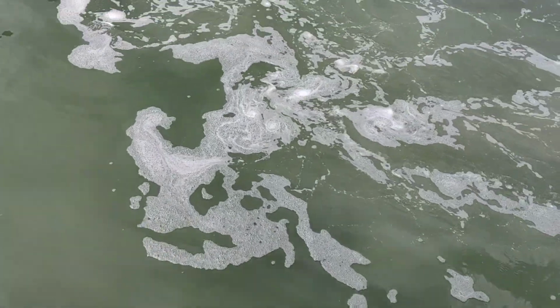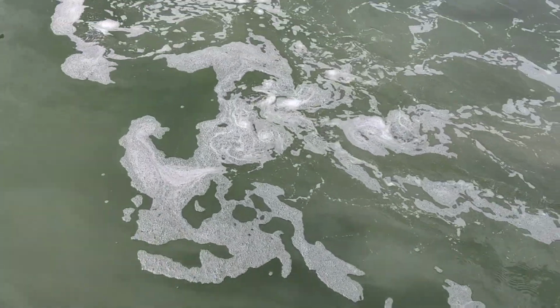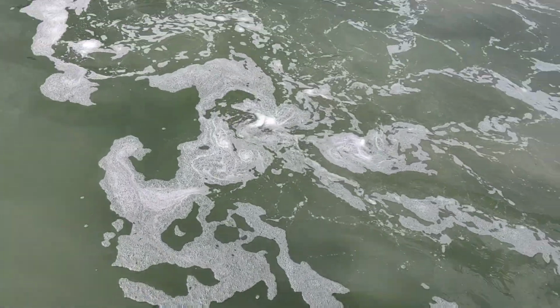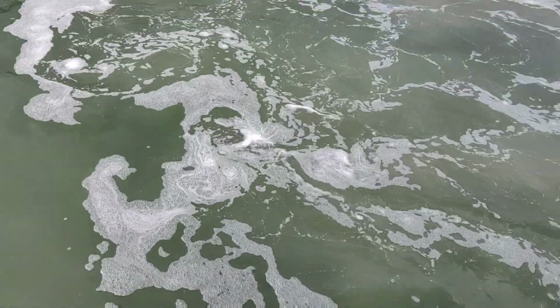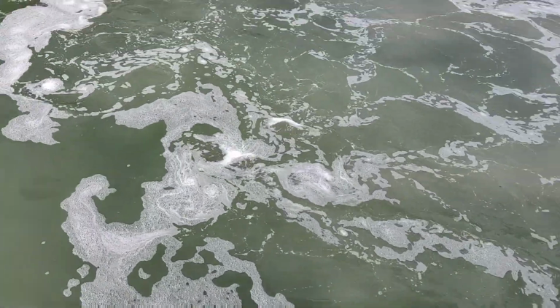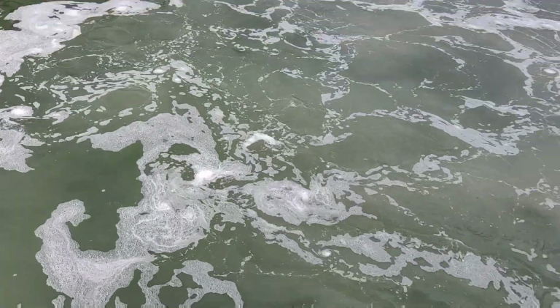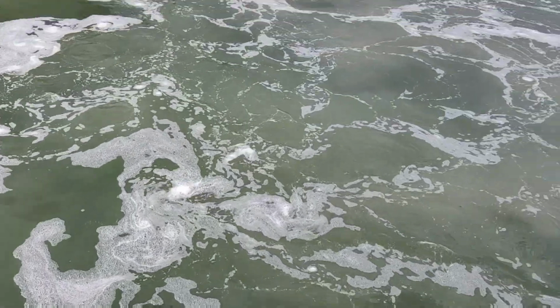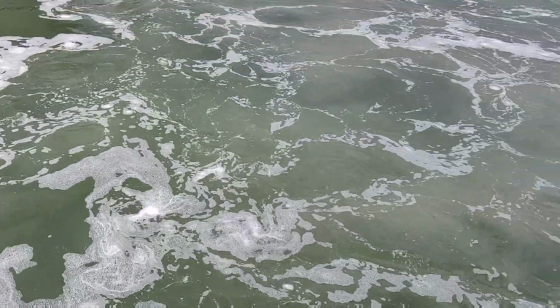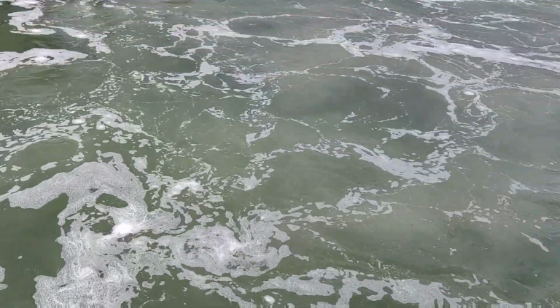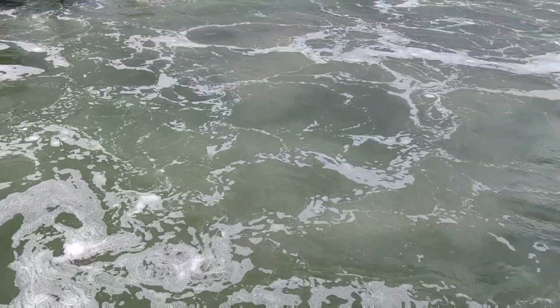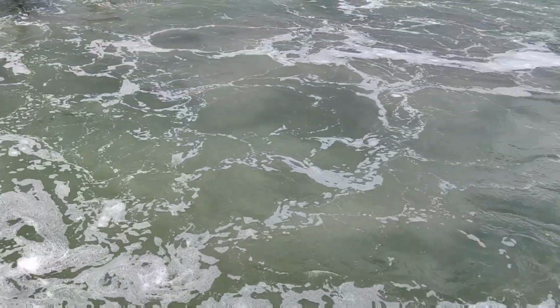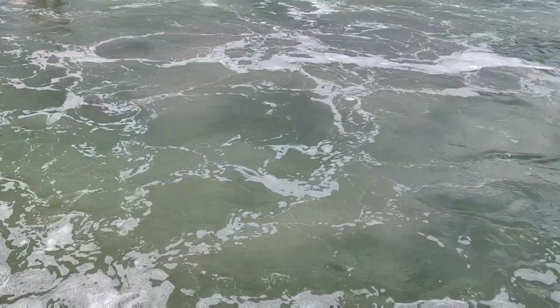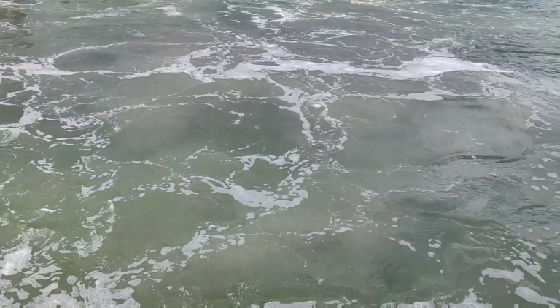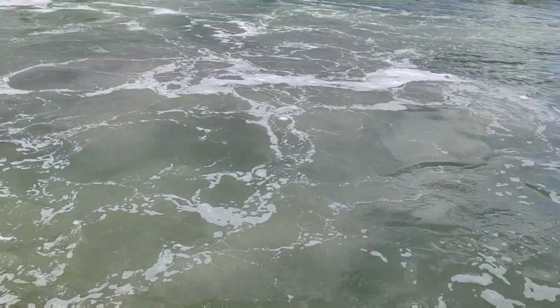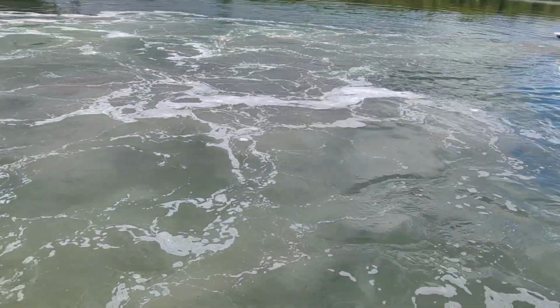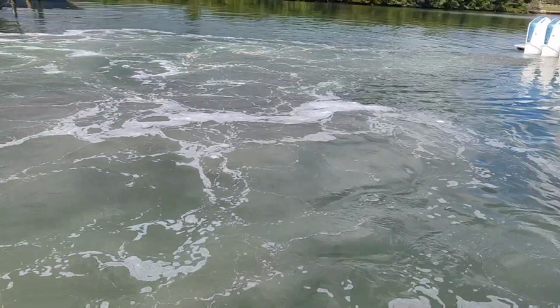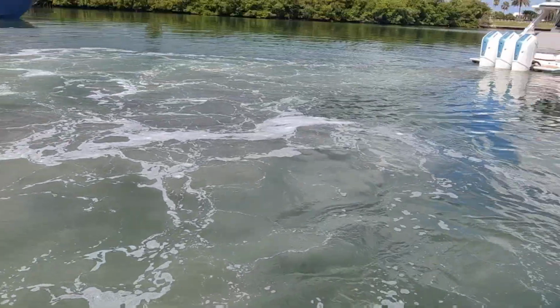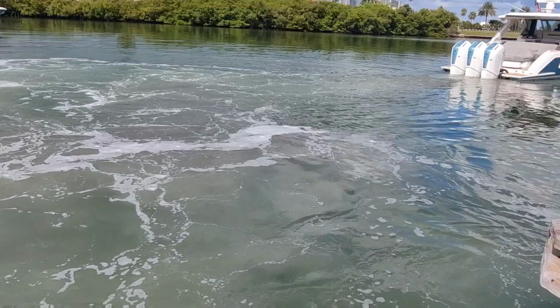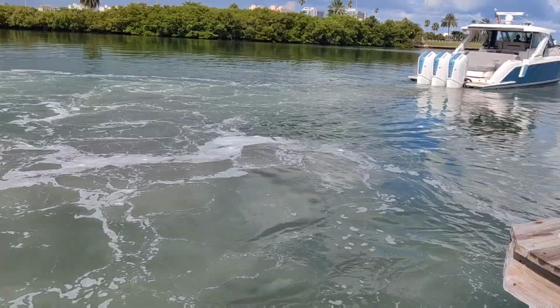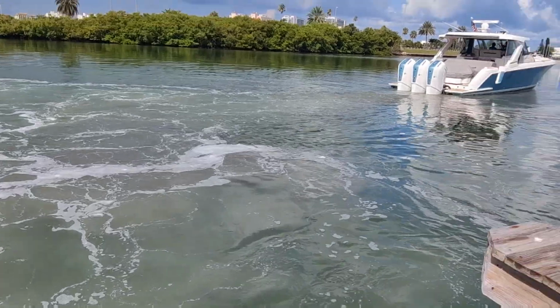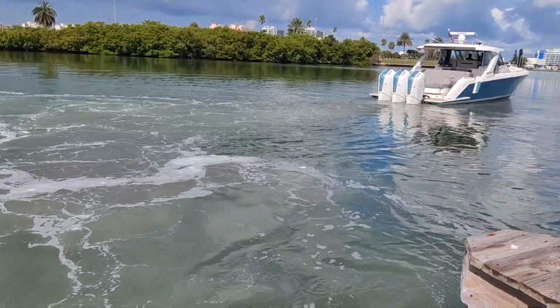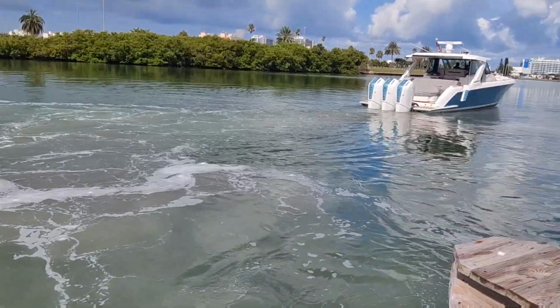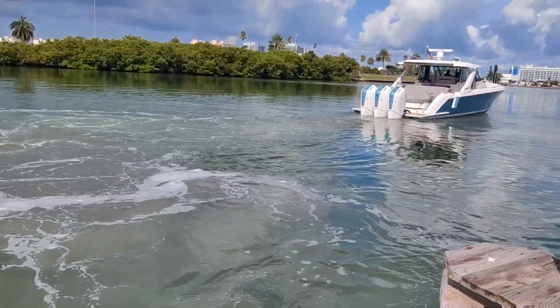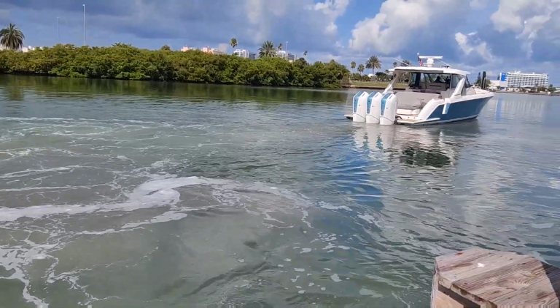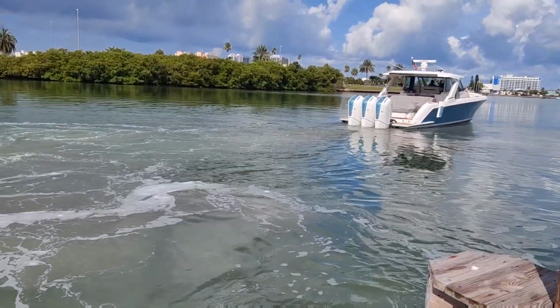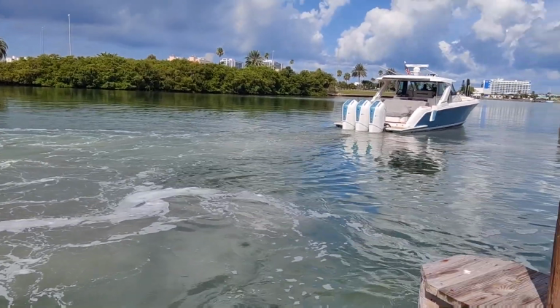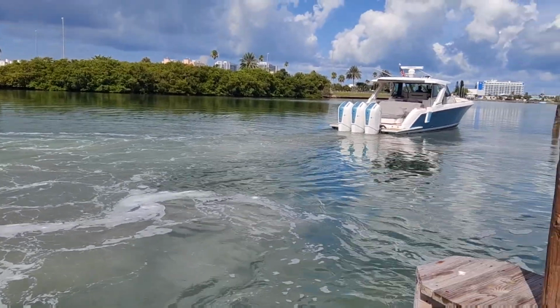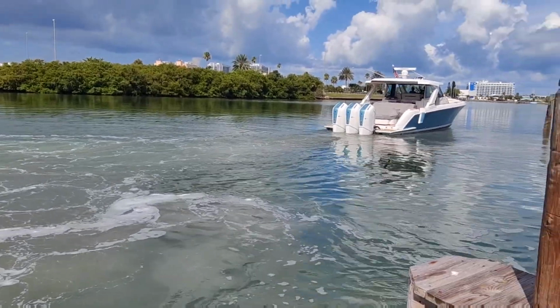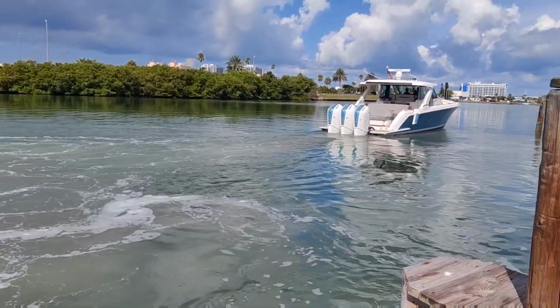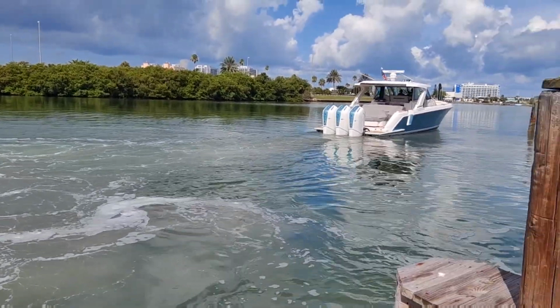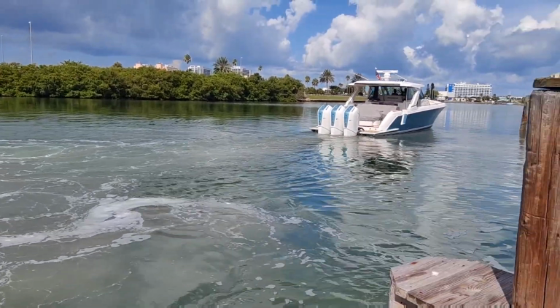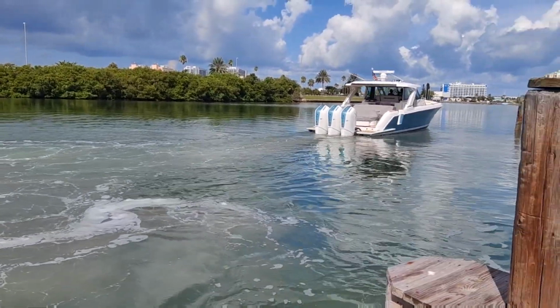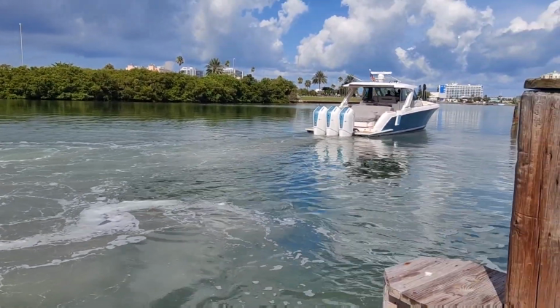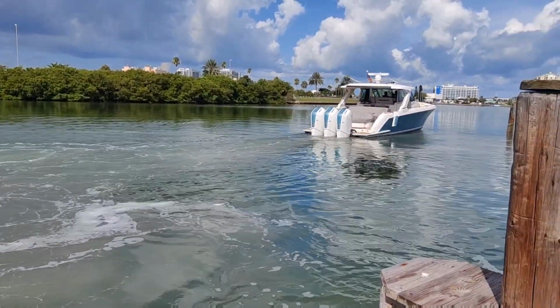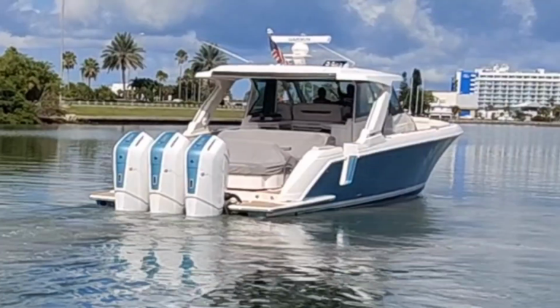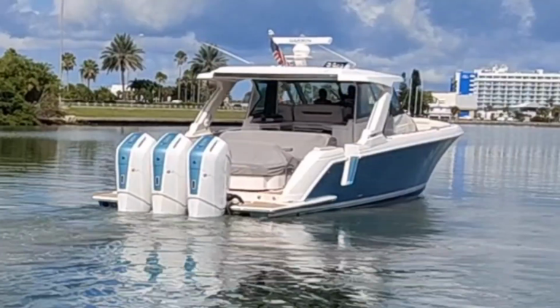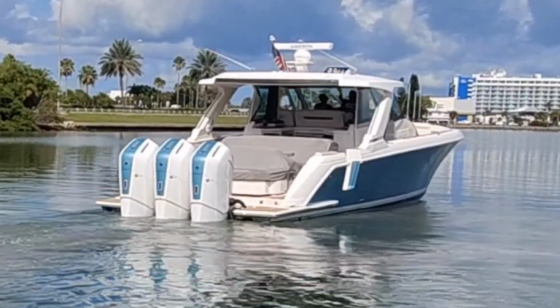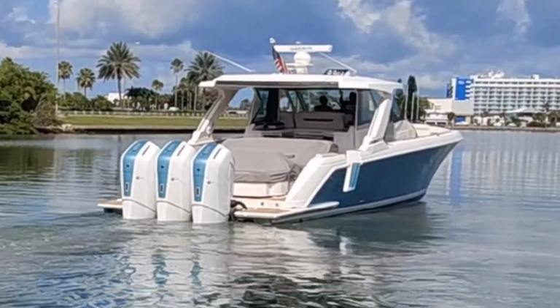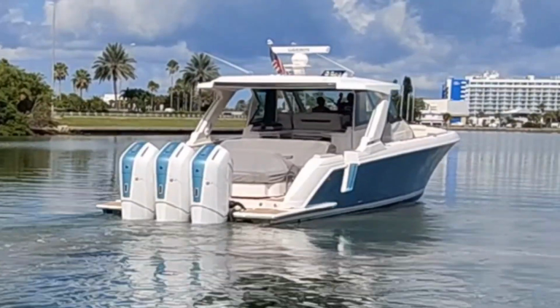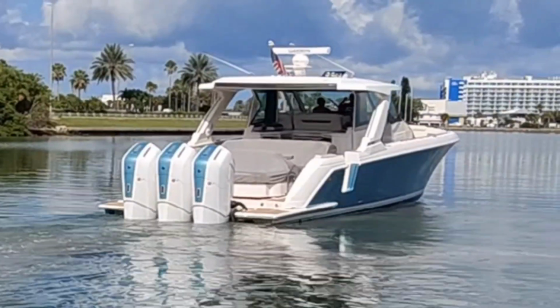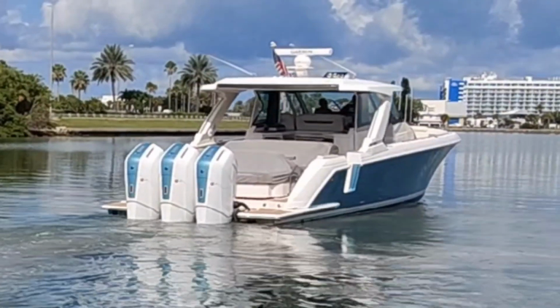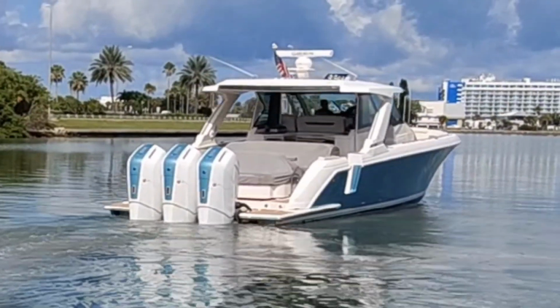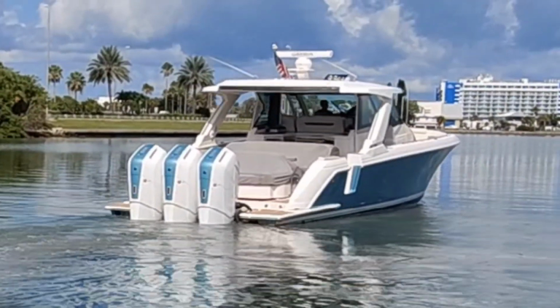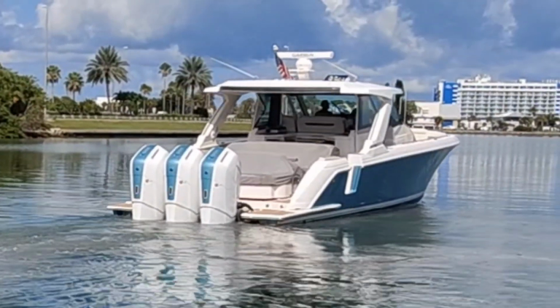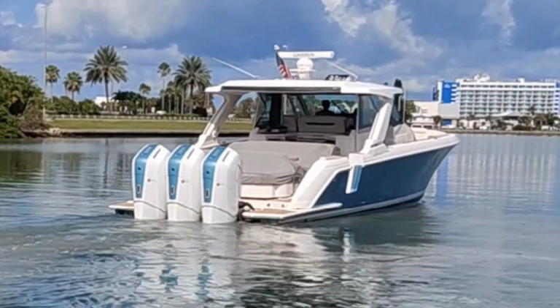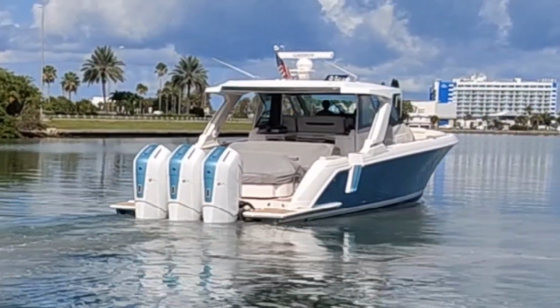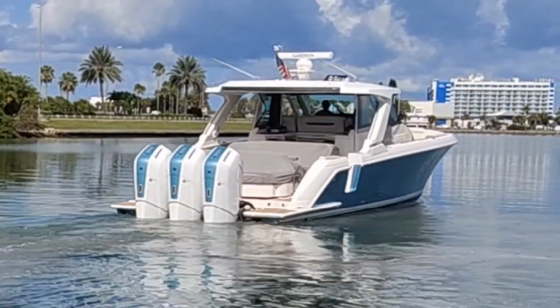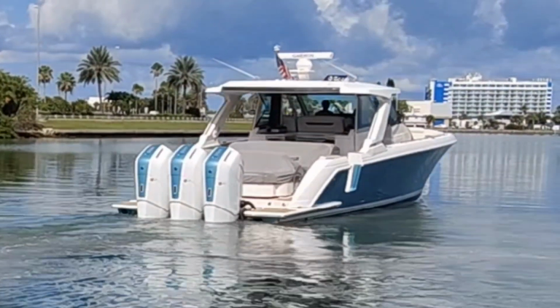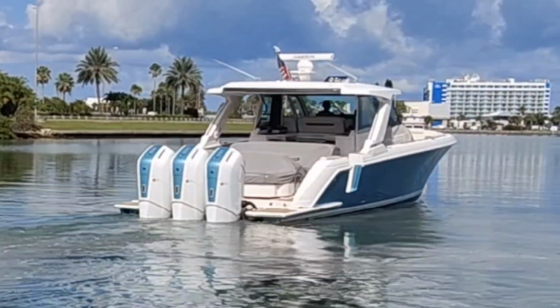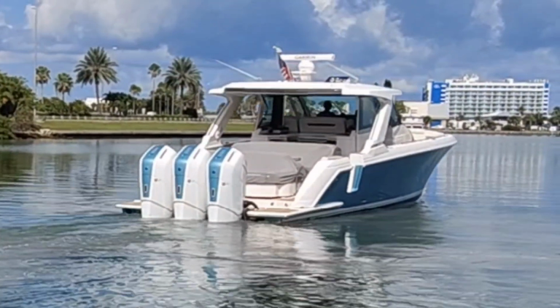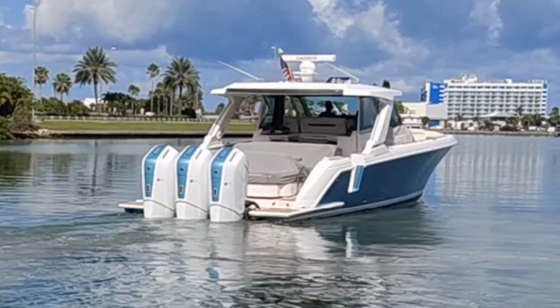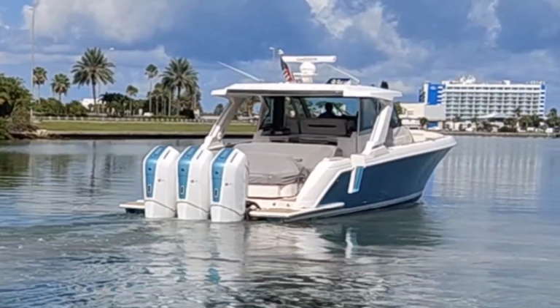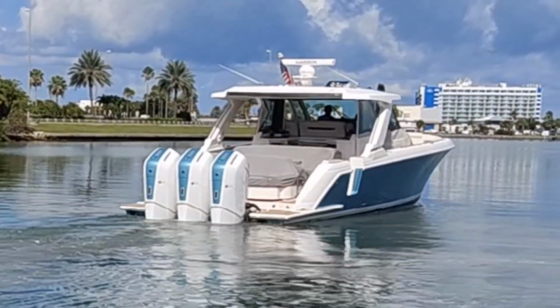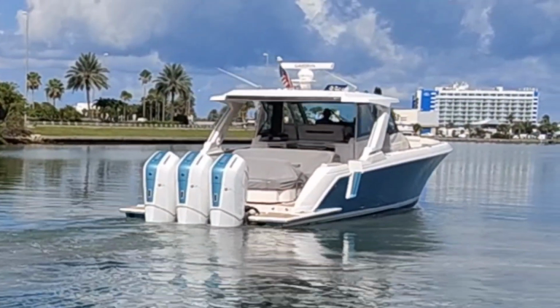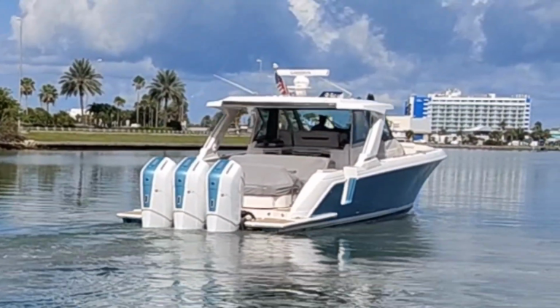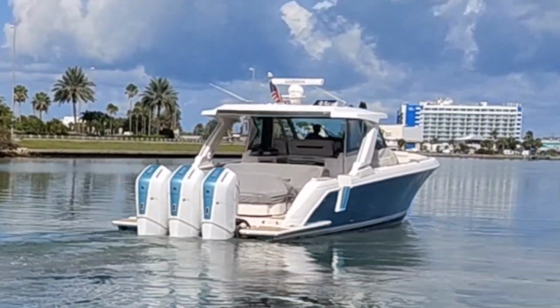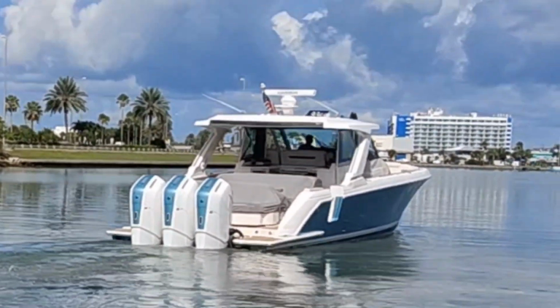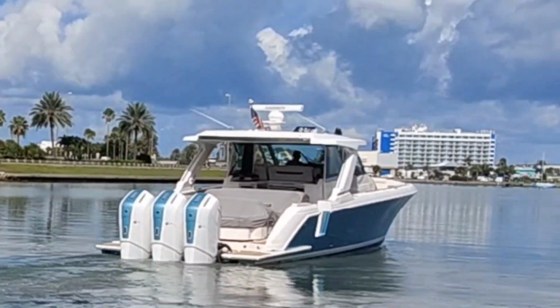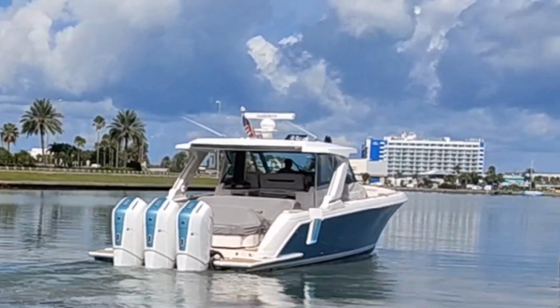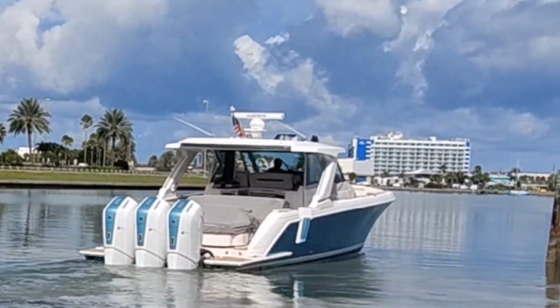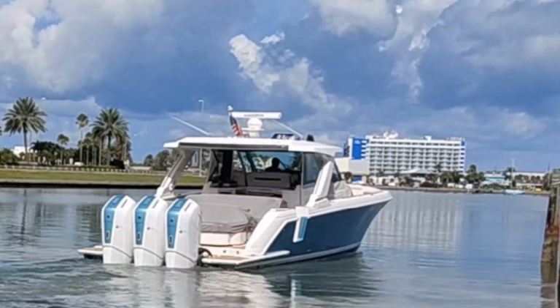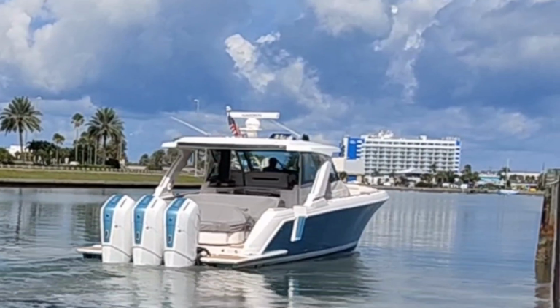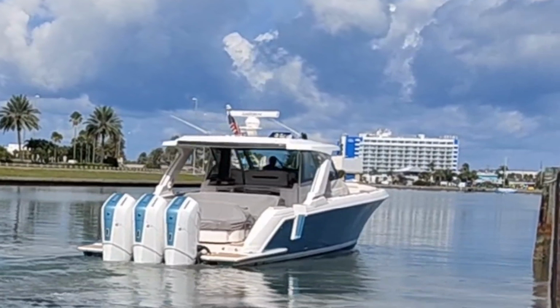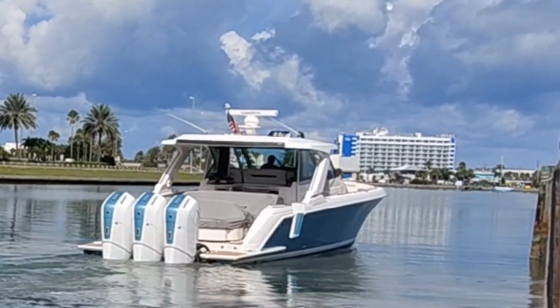Look at Jim stirring it up over here with the 48 Tiara — going home.